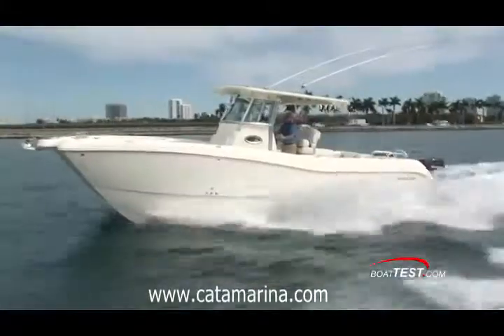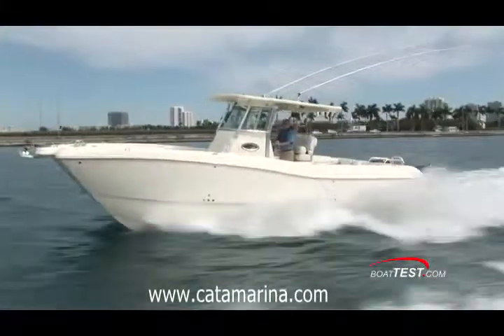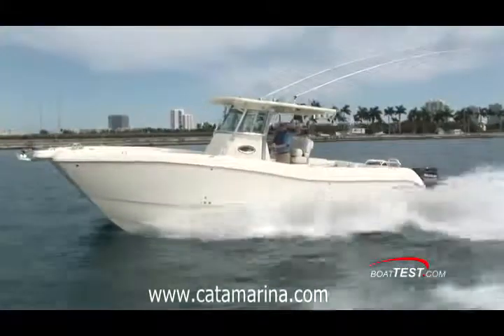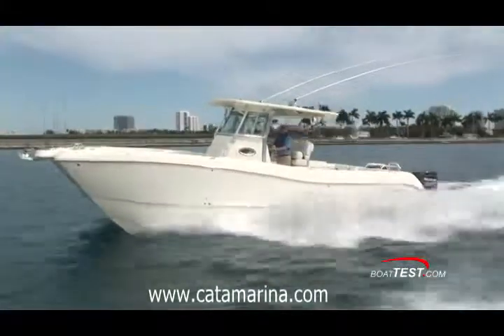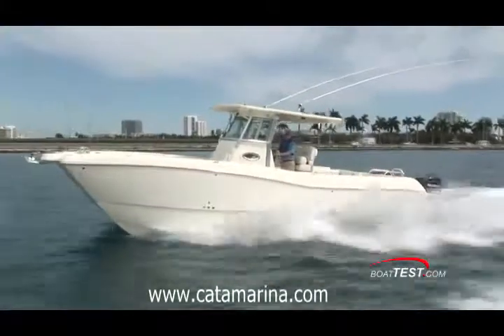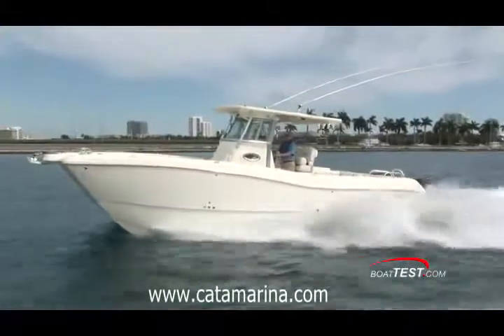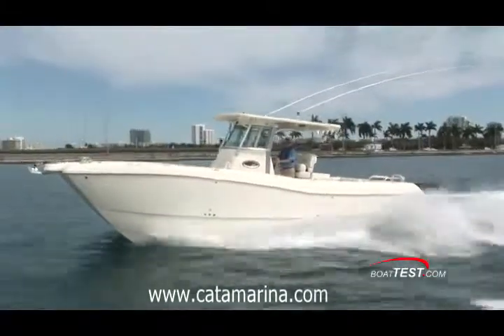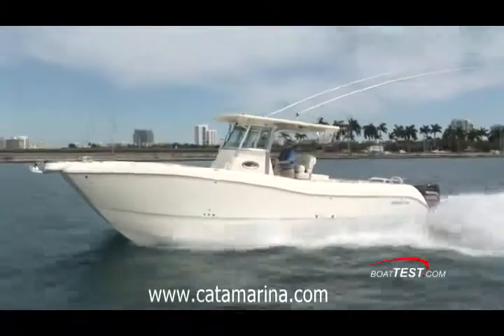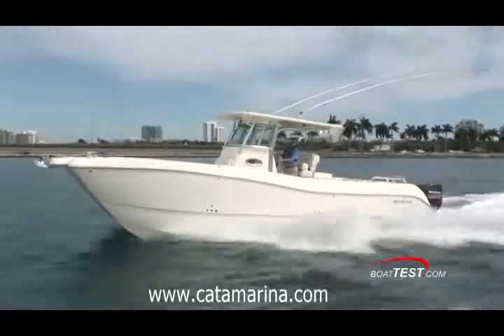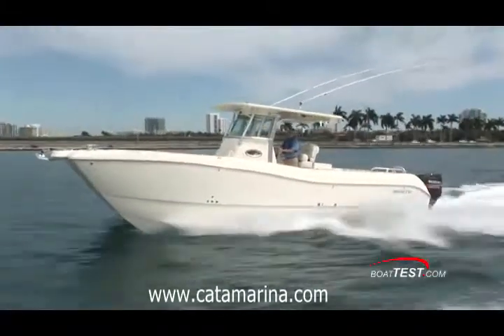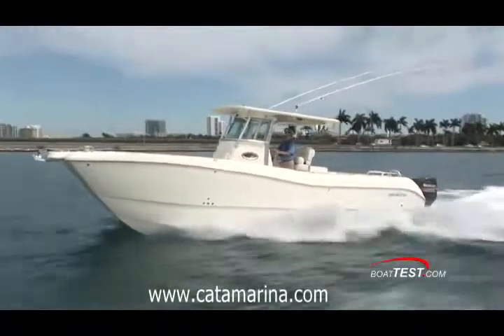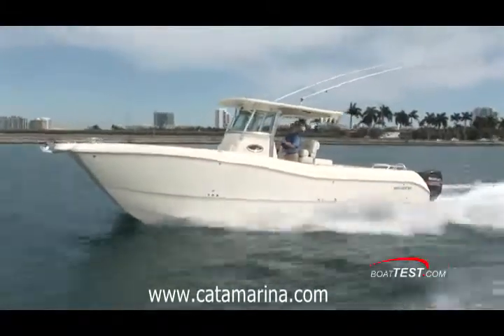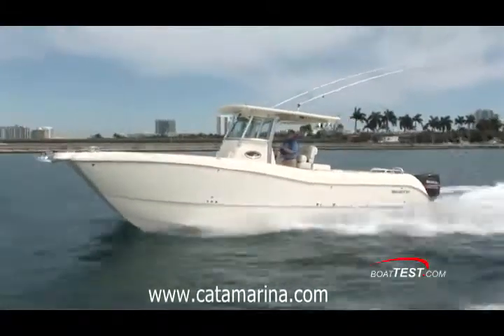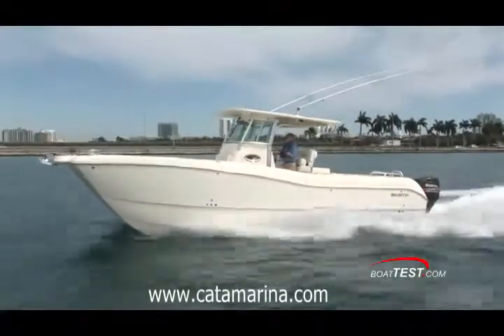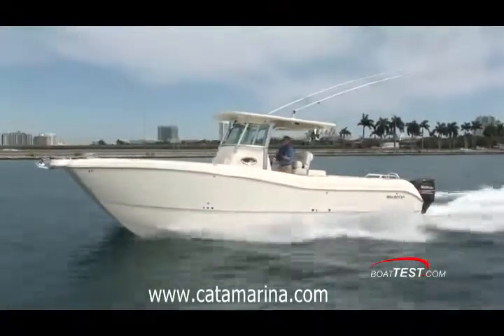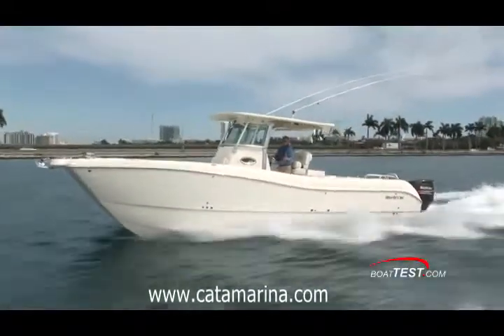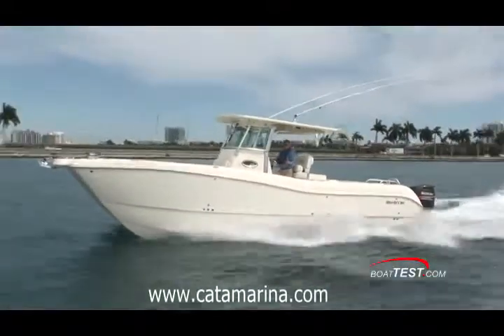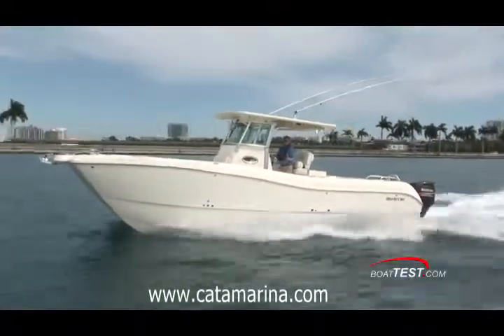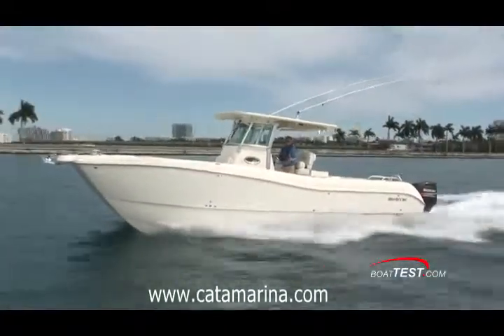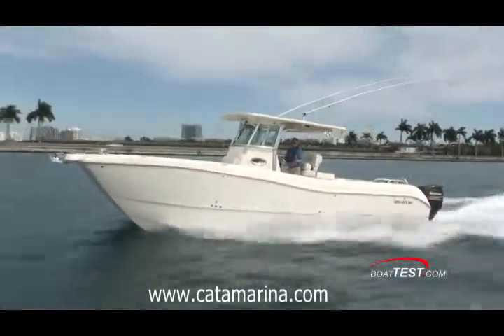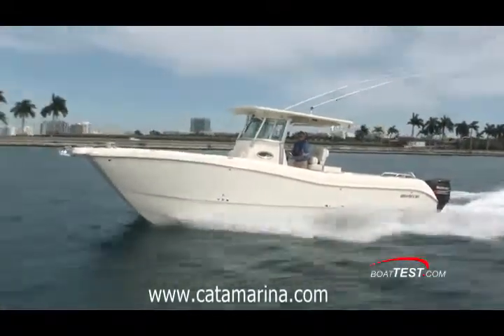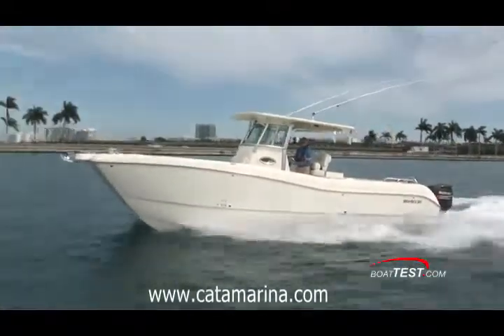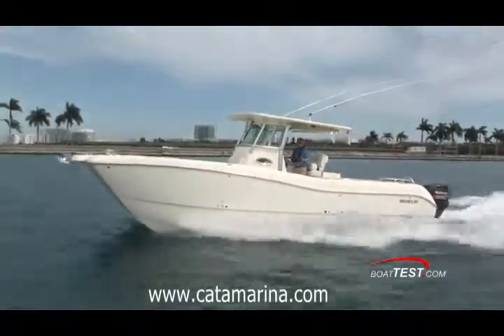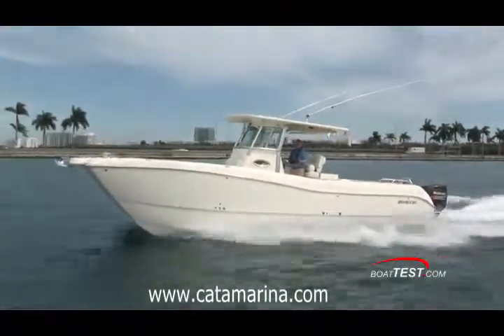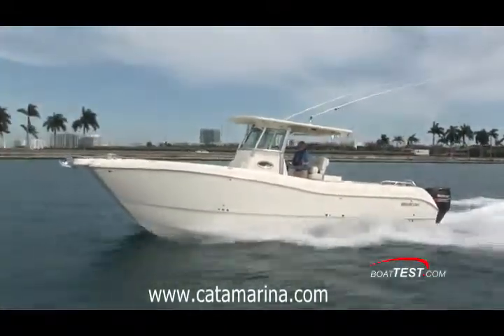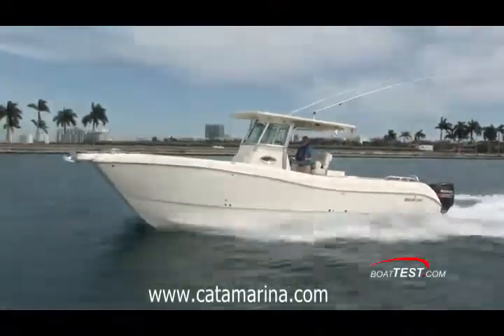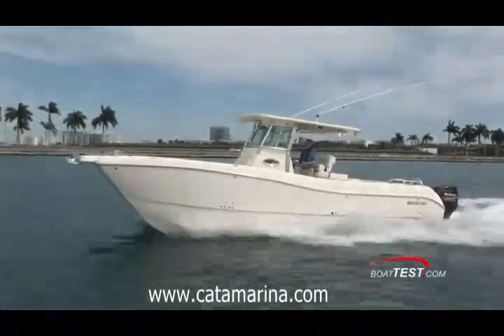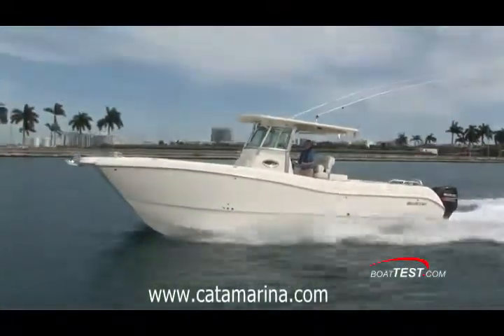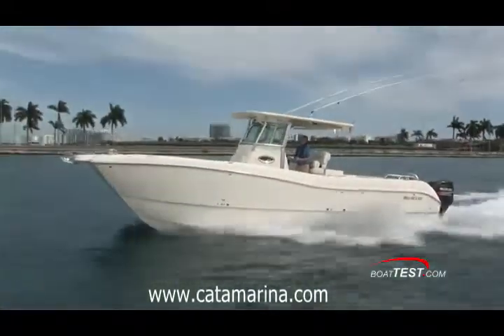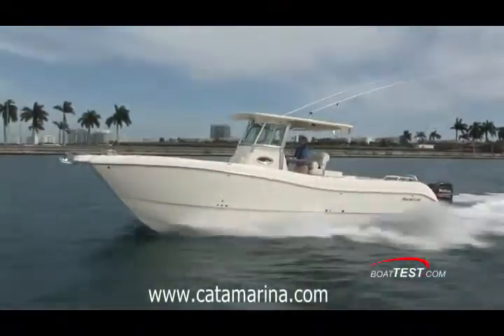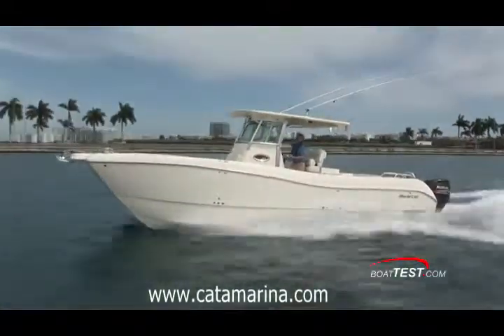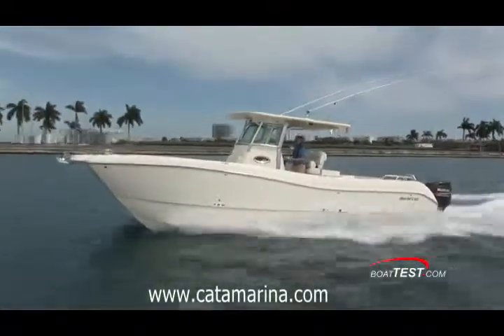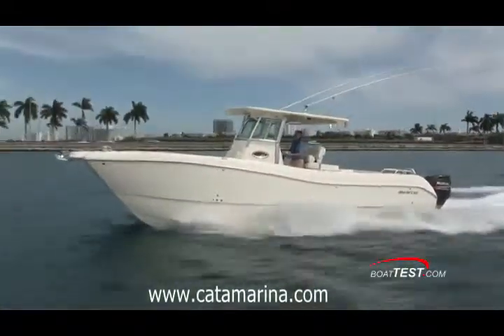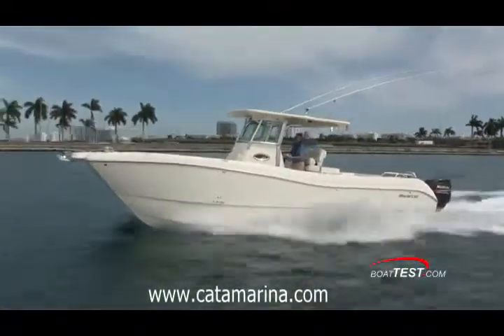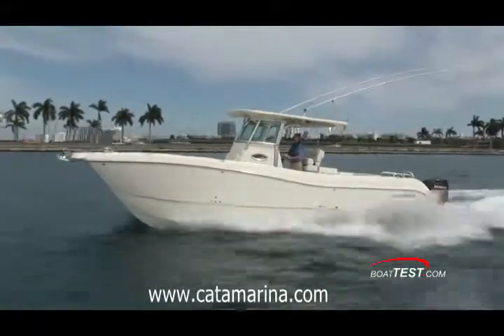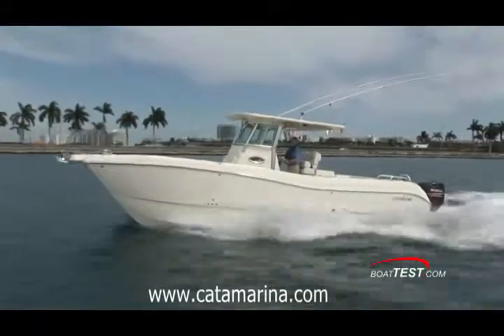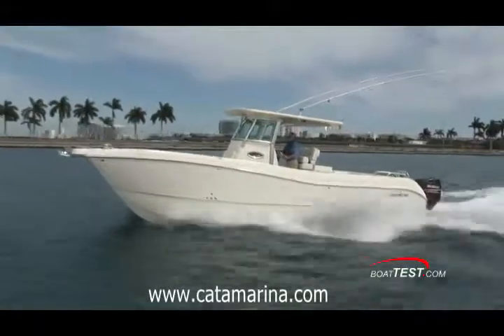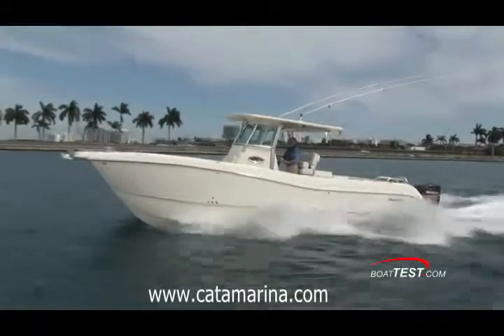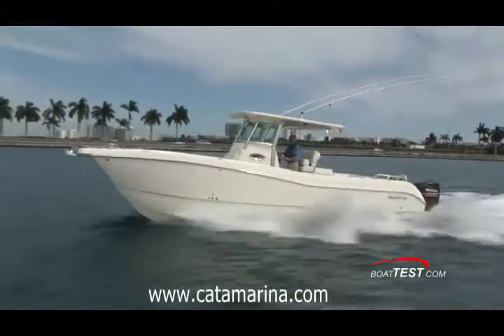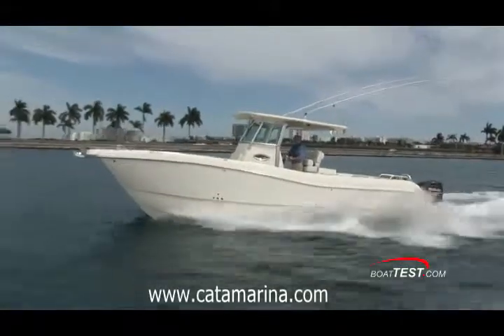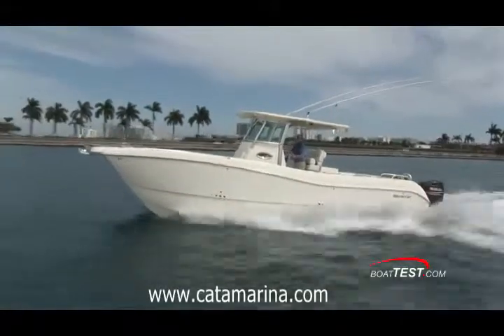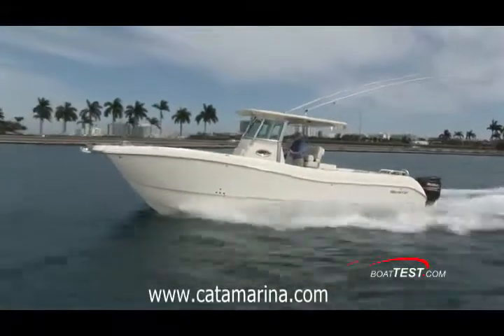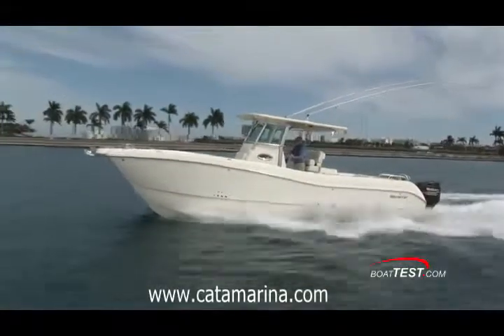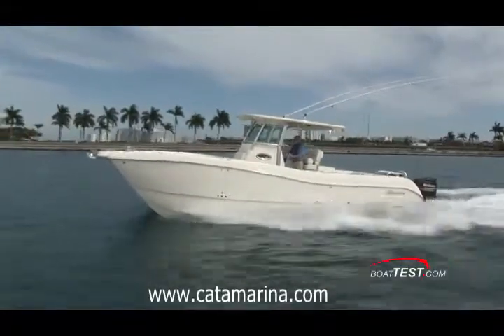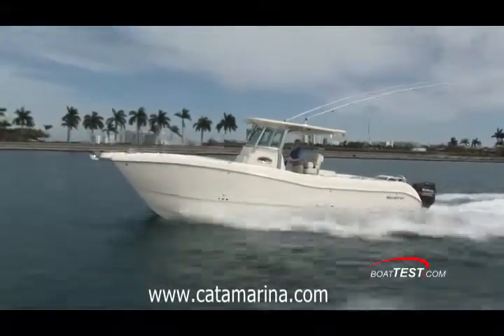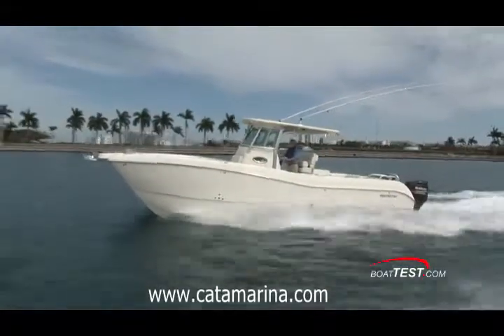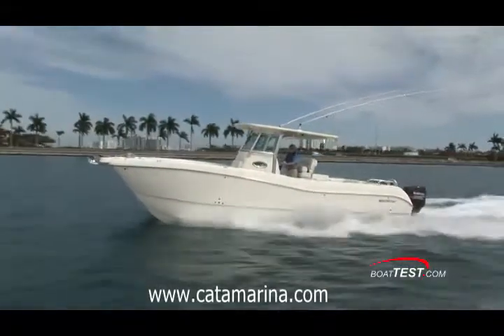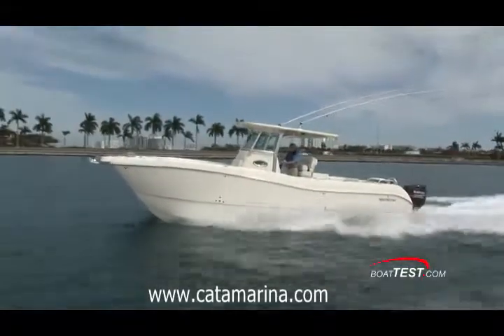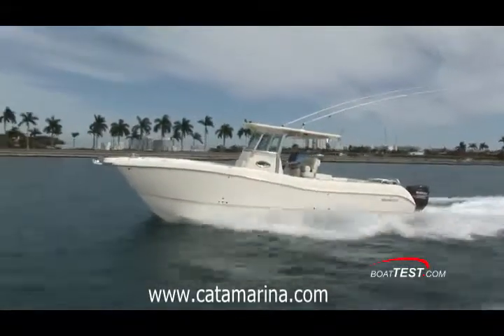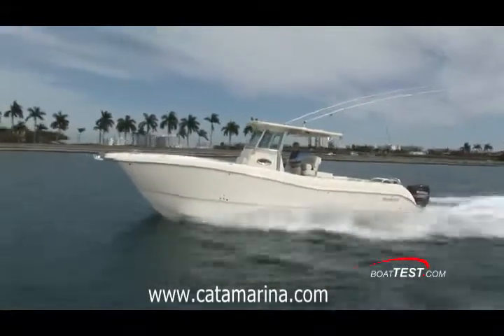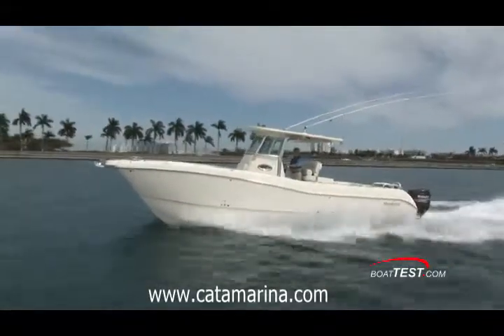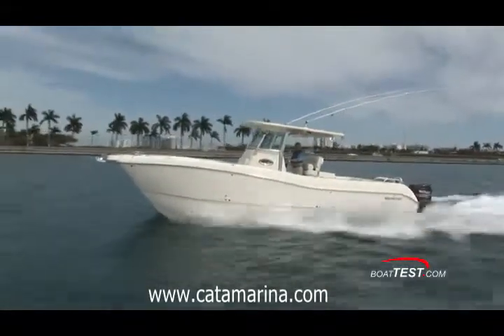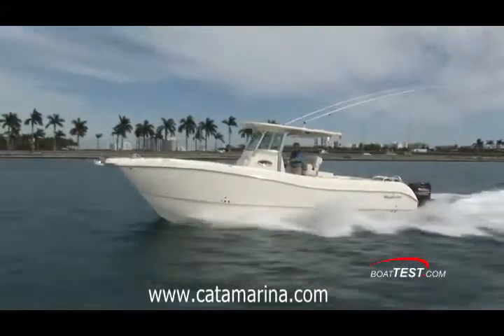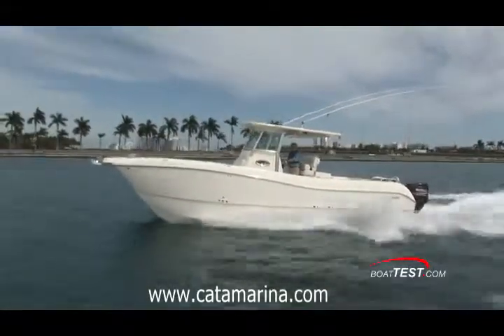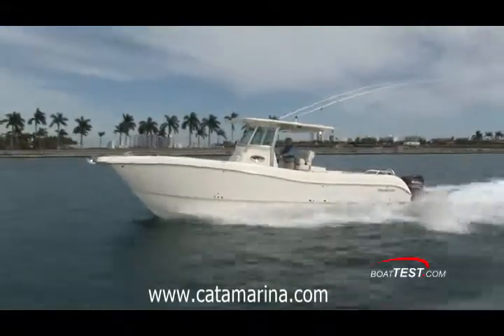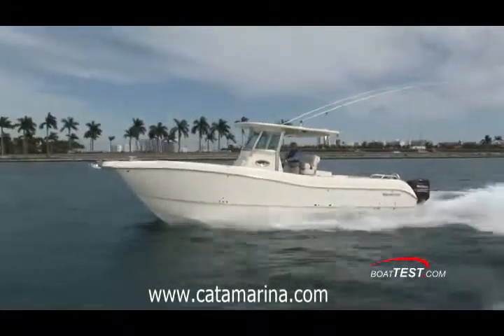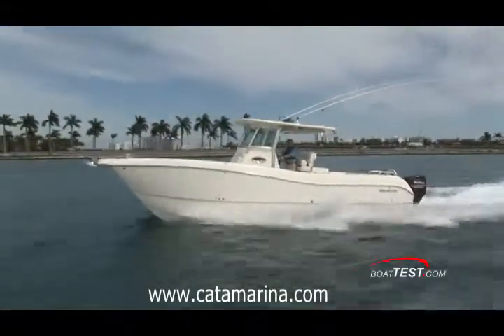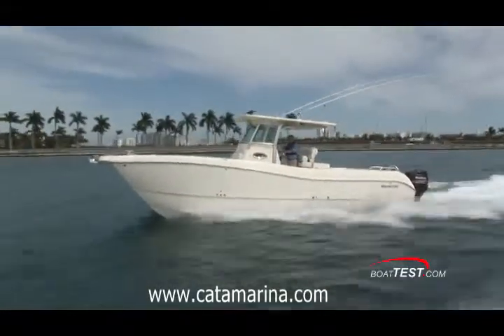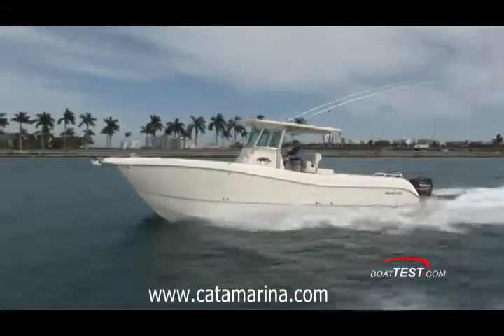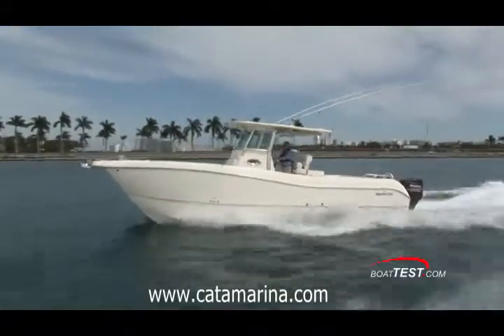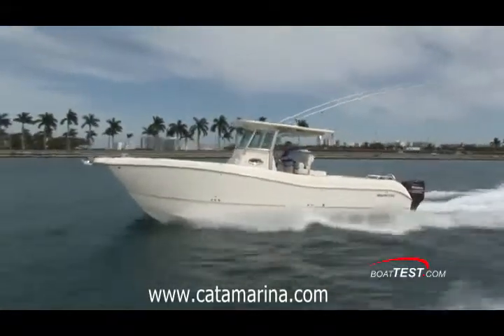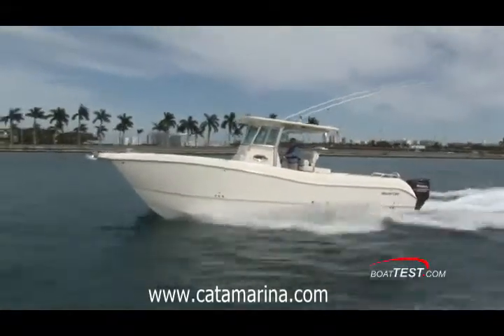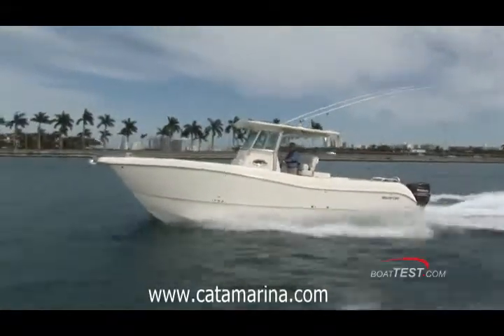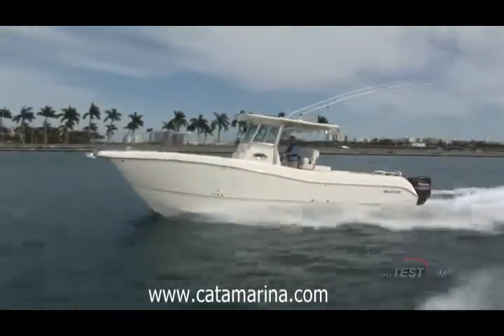Well, there's our look at the performance and handling of the WorldCat 320CC. From BoatTest.com, I'm Captain Steve. We'll see you on the water.